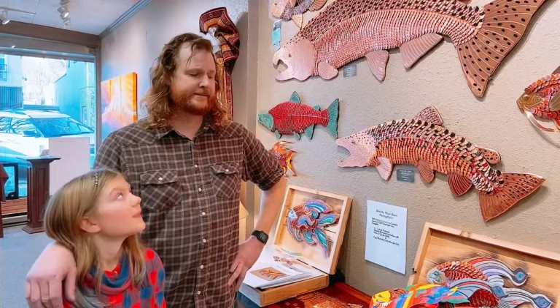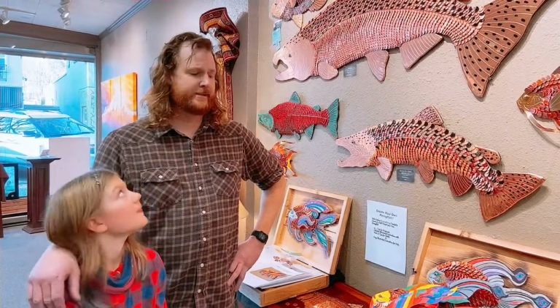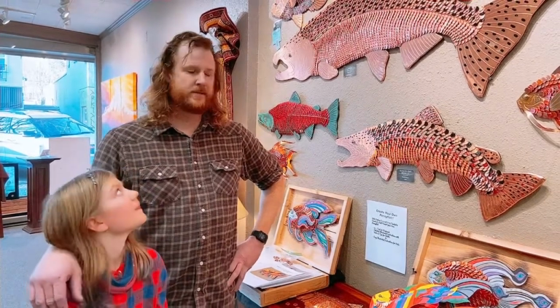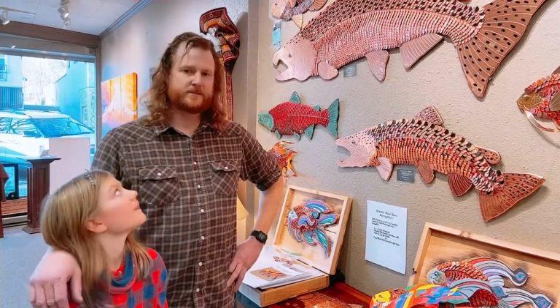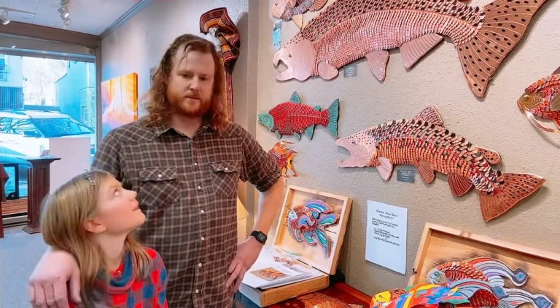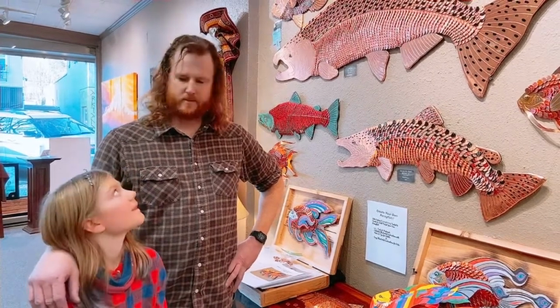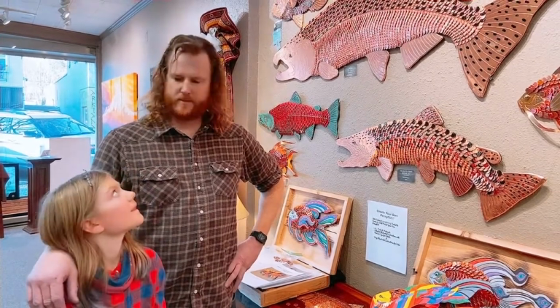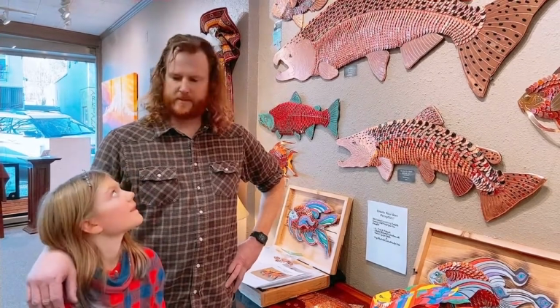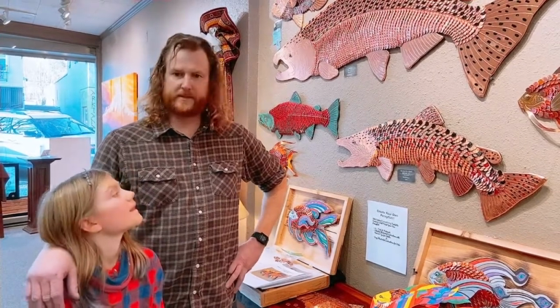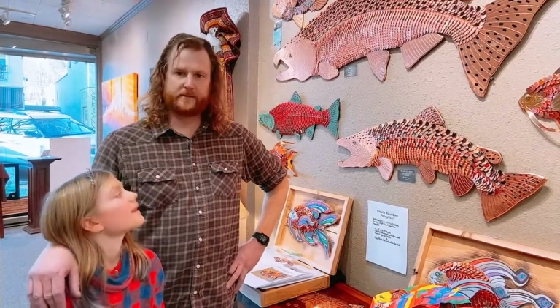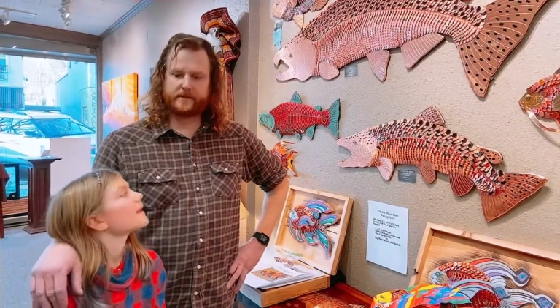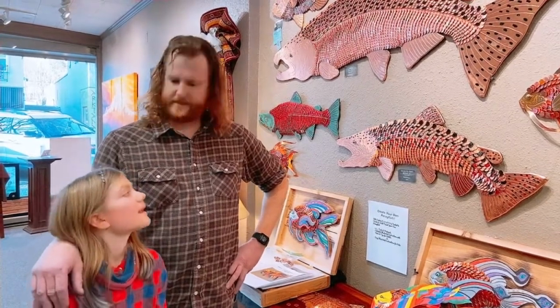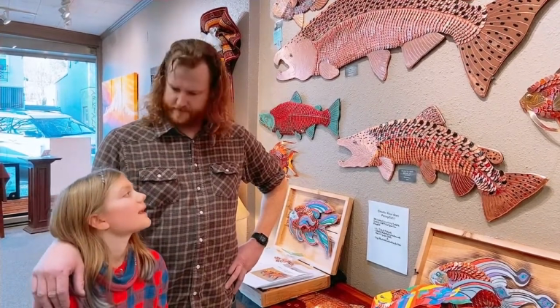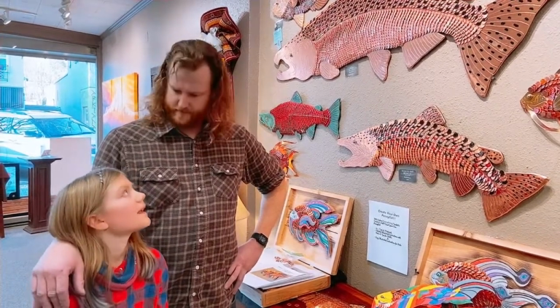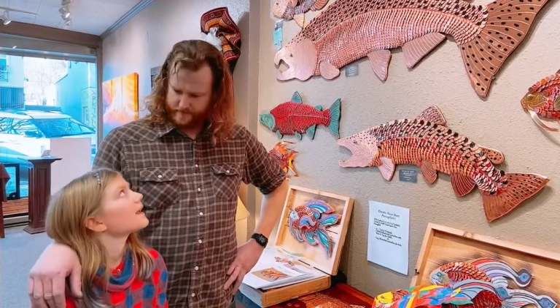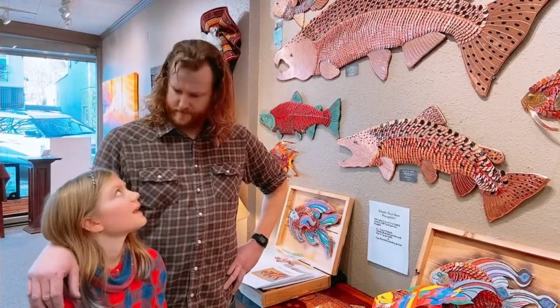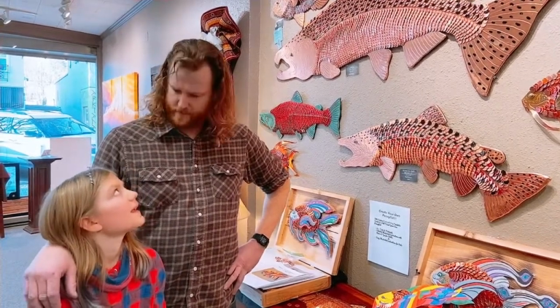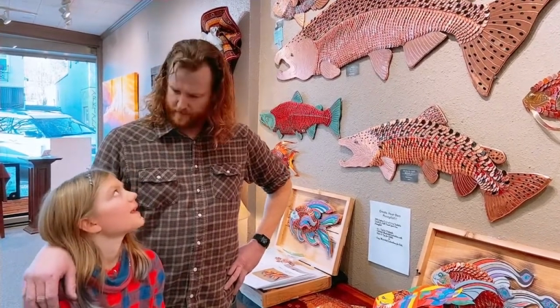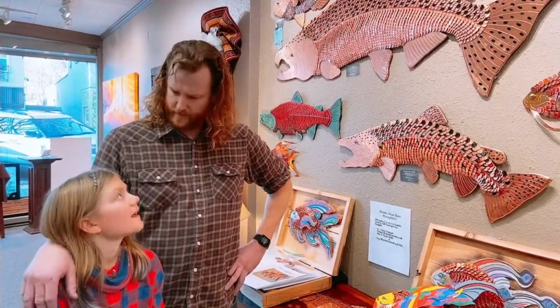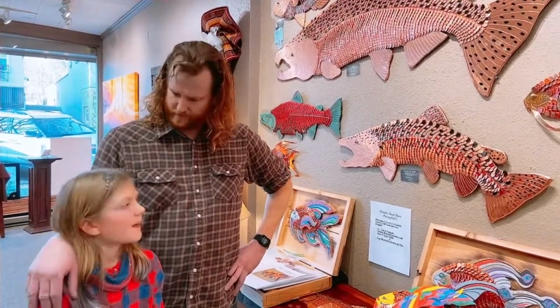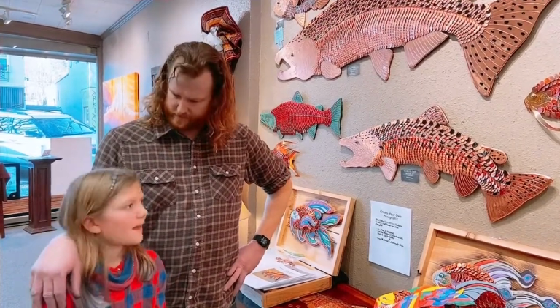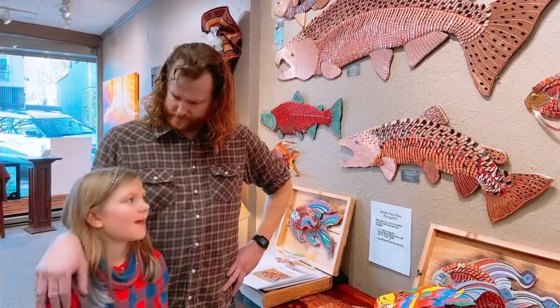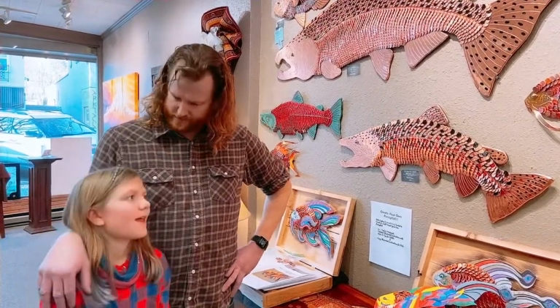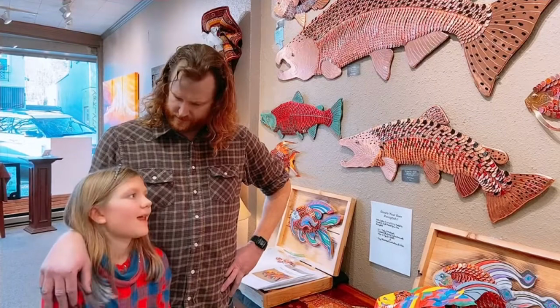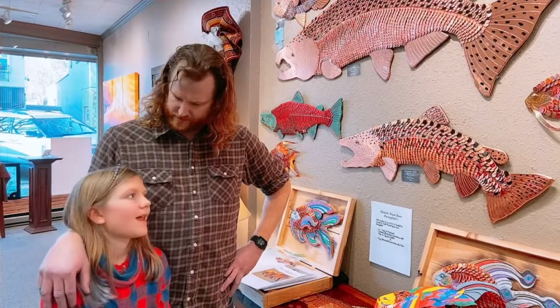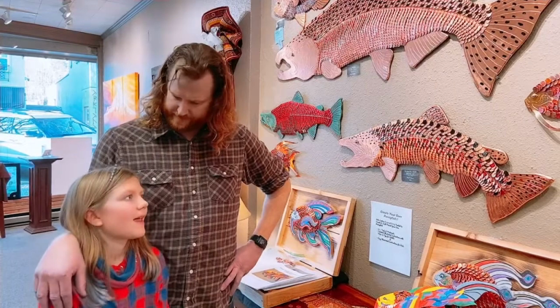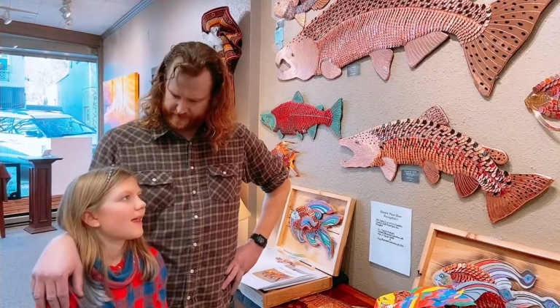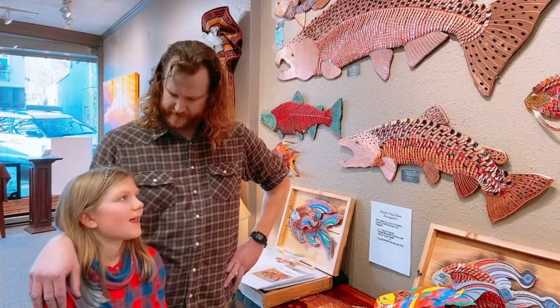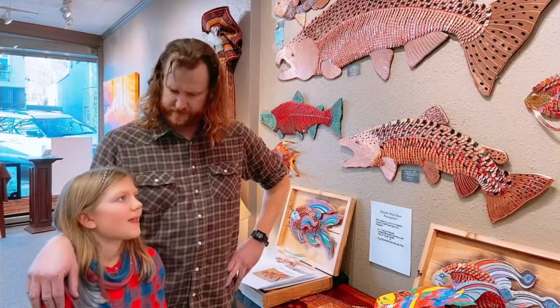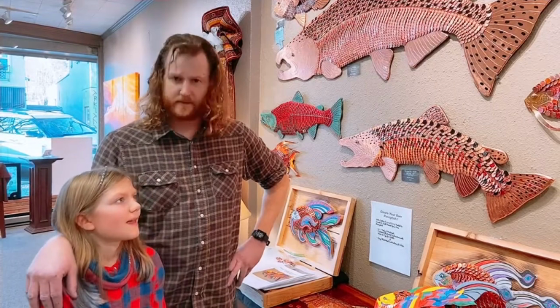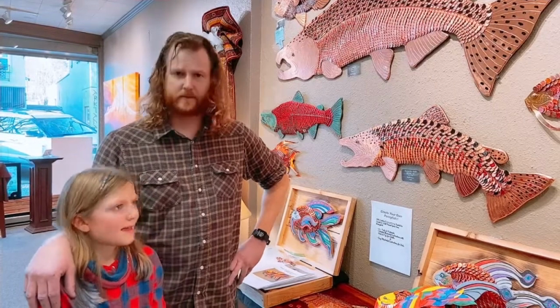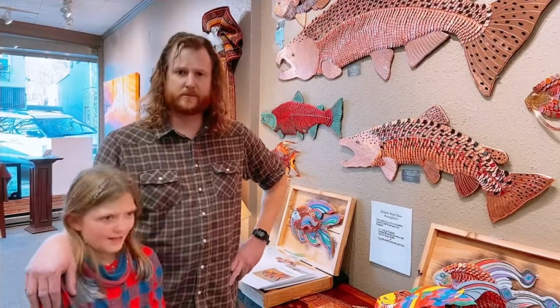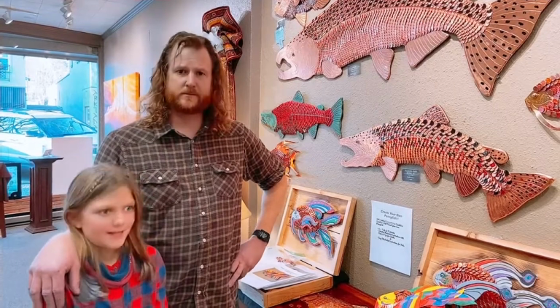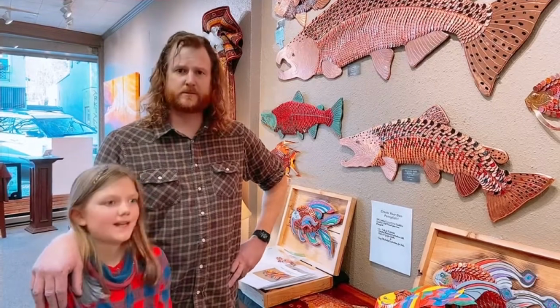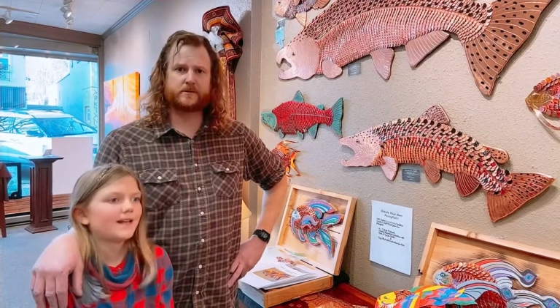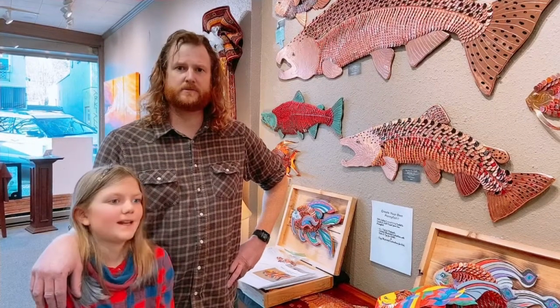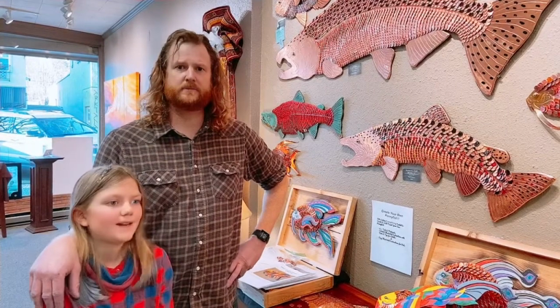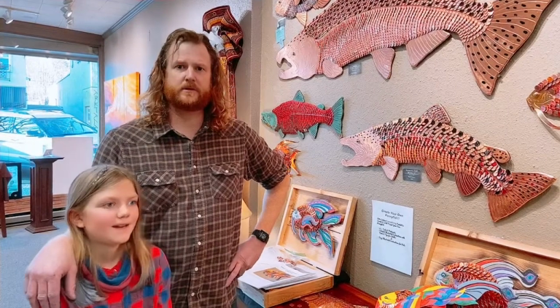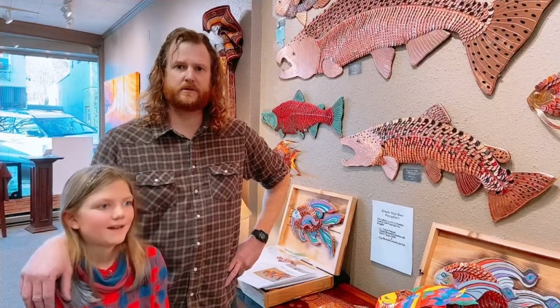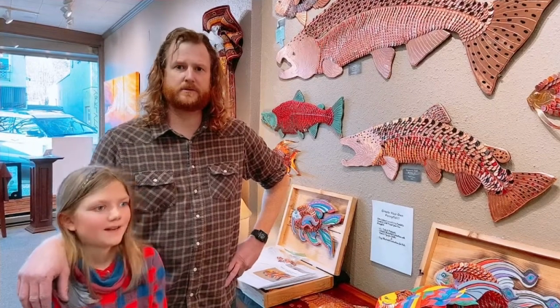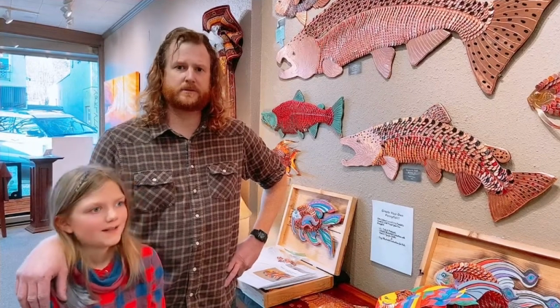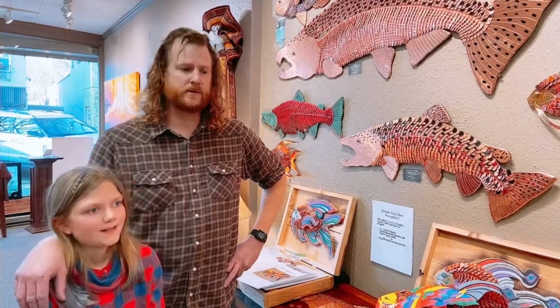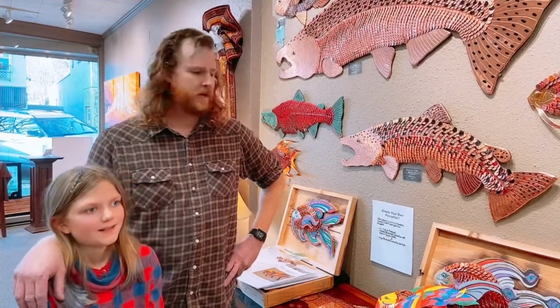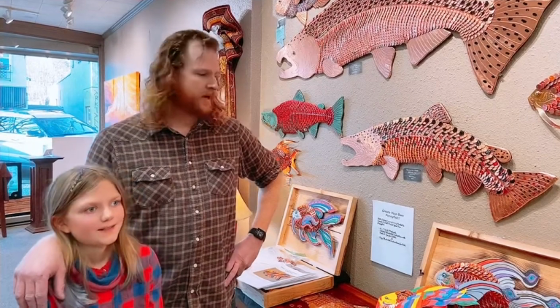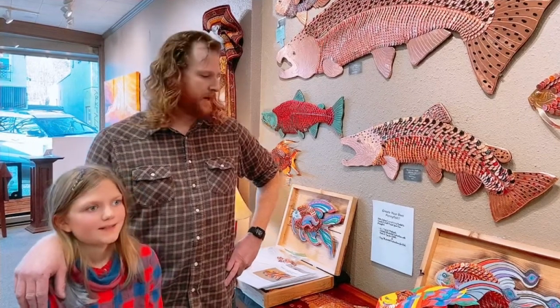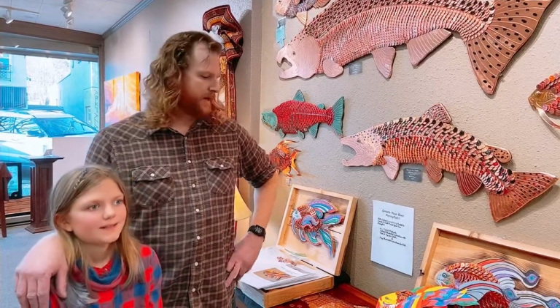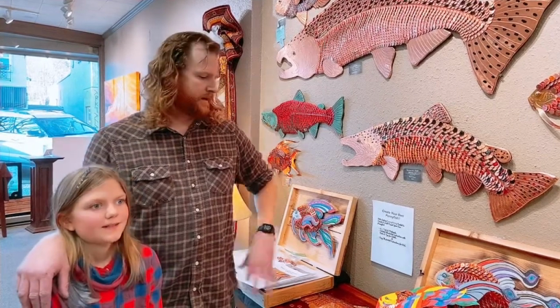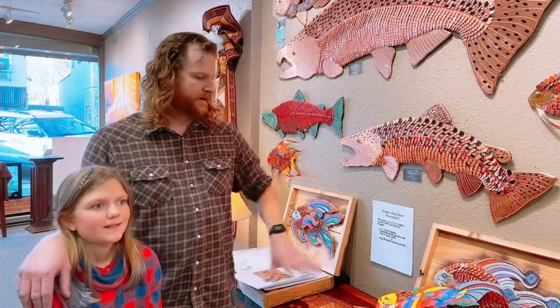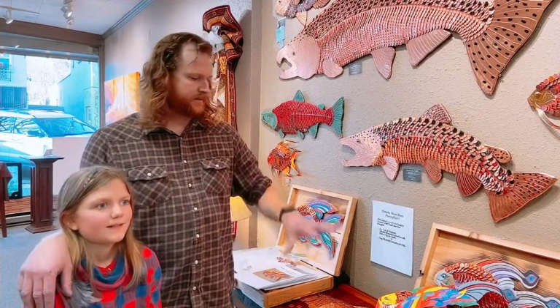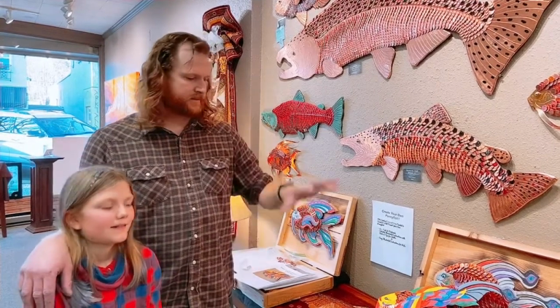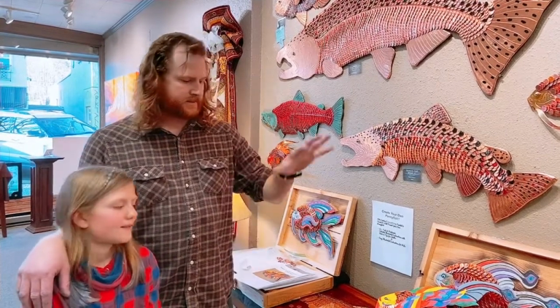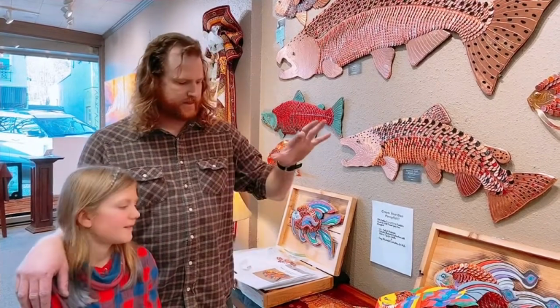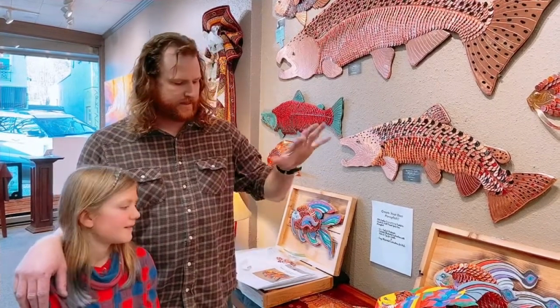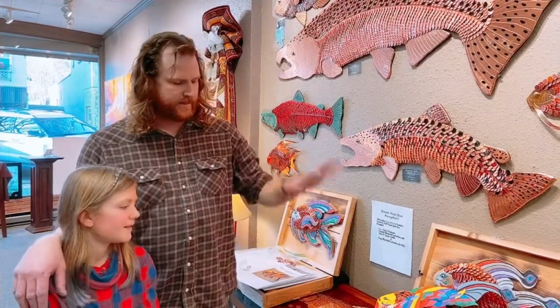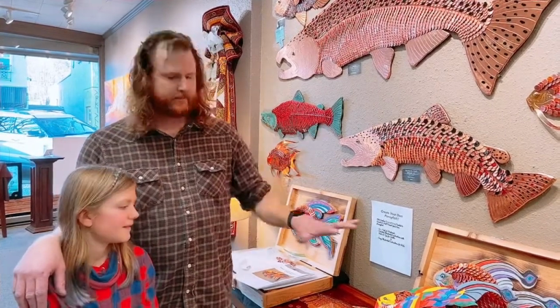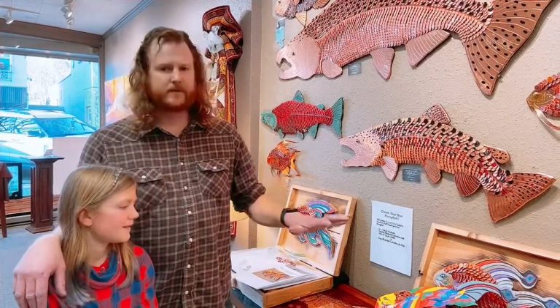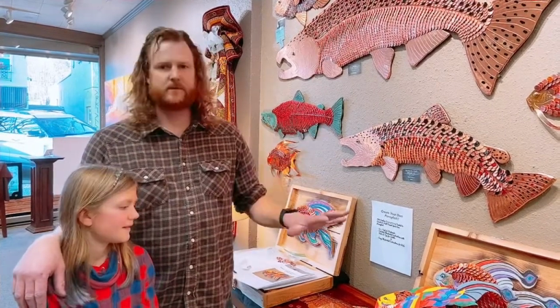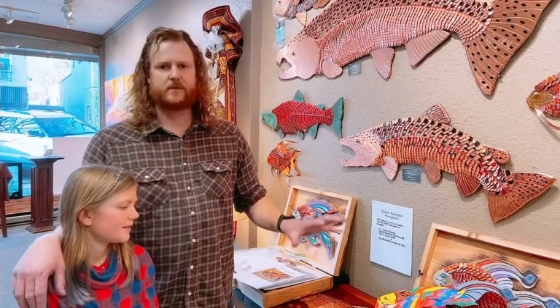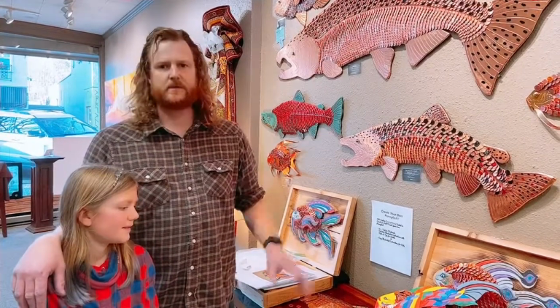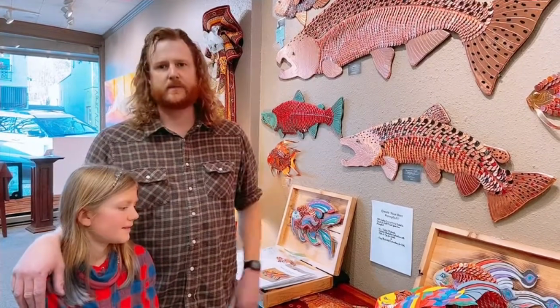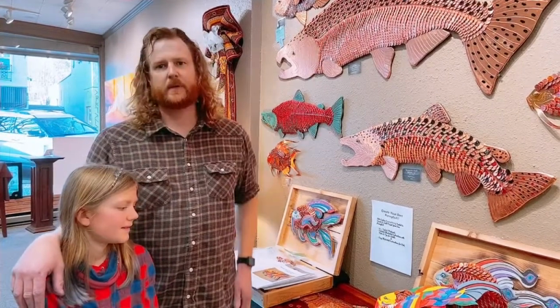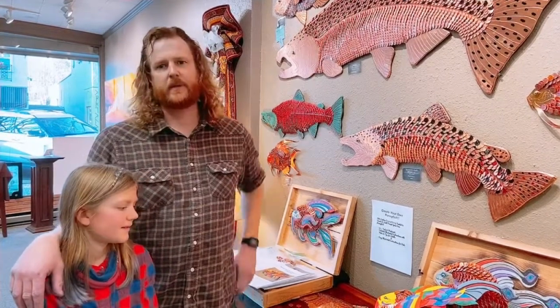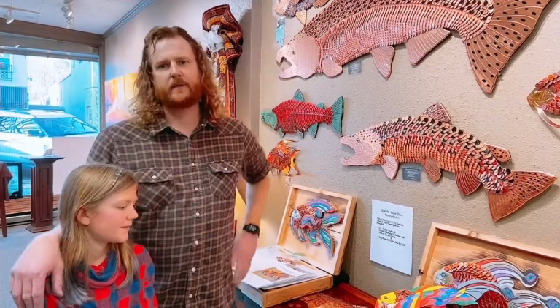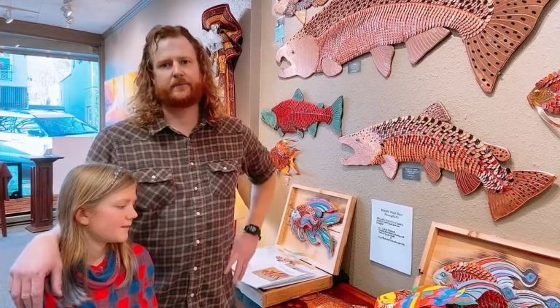So we put together a kit. Wiley wrote the instructions for kids, and I wrote the instructions for adults. The kits contain everything you need to make a penny fish.